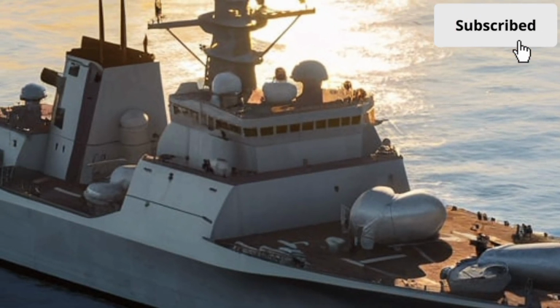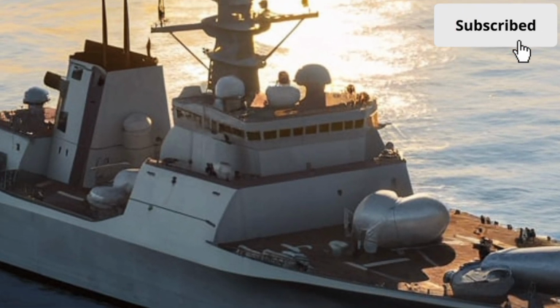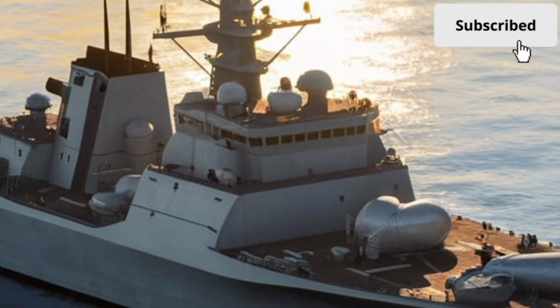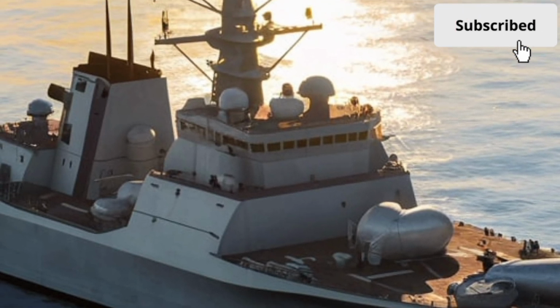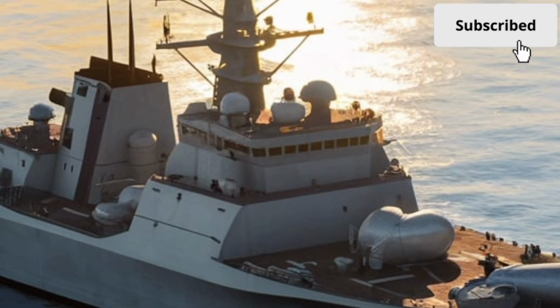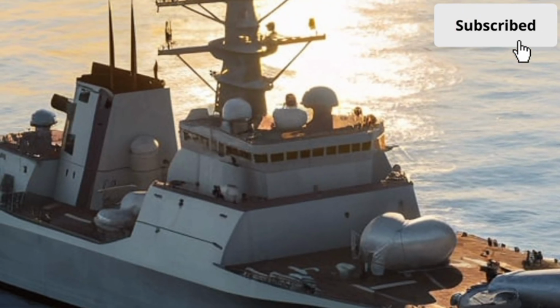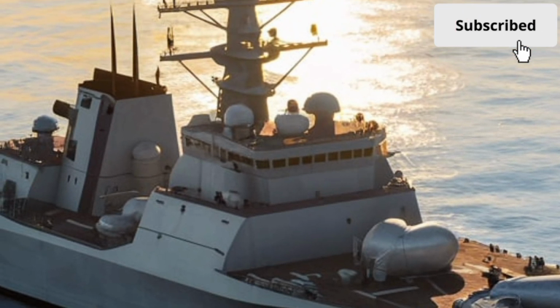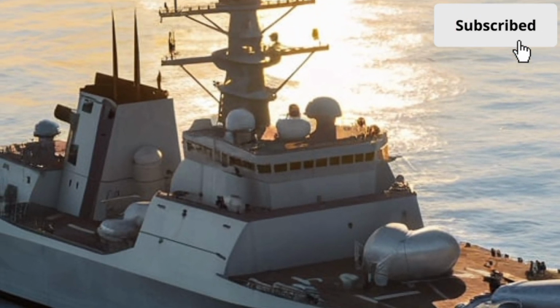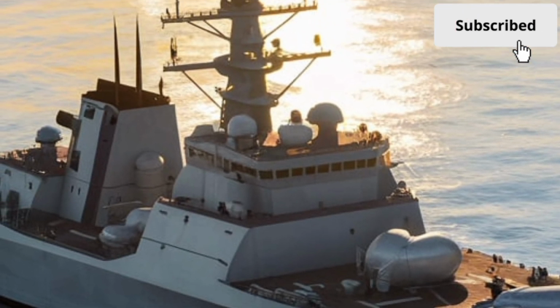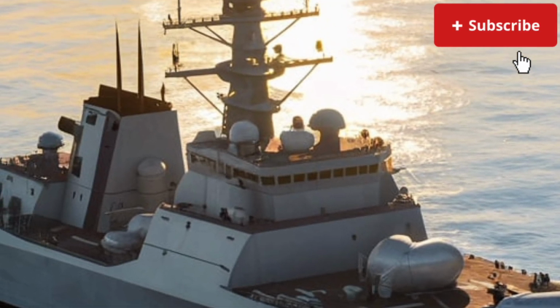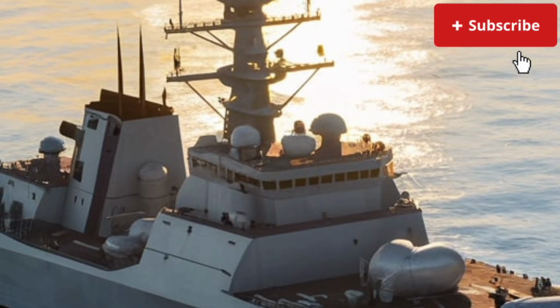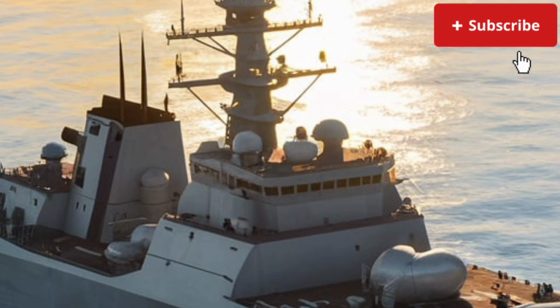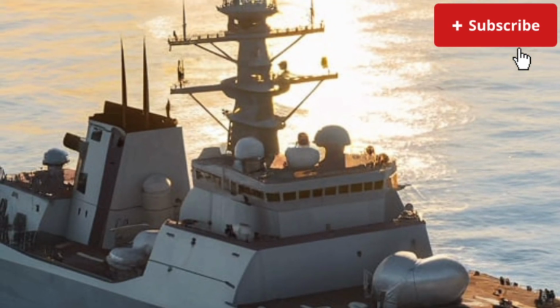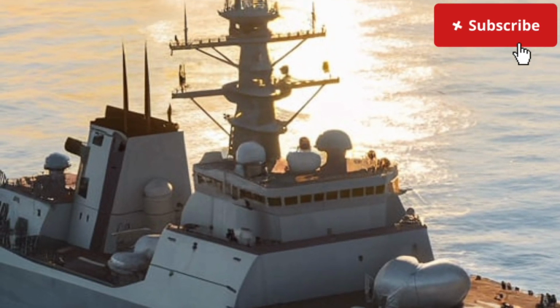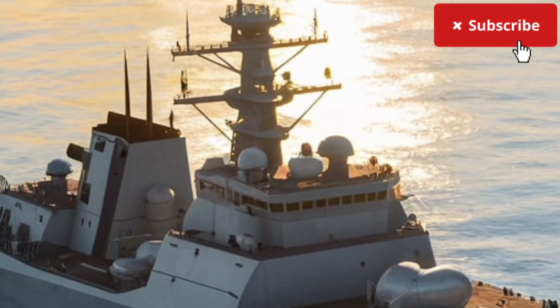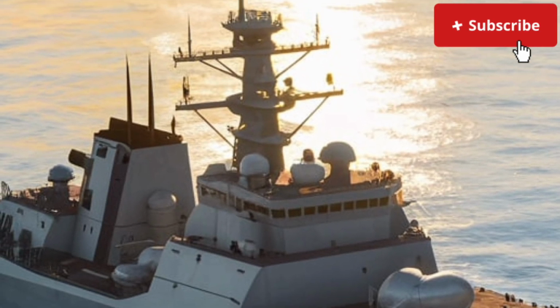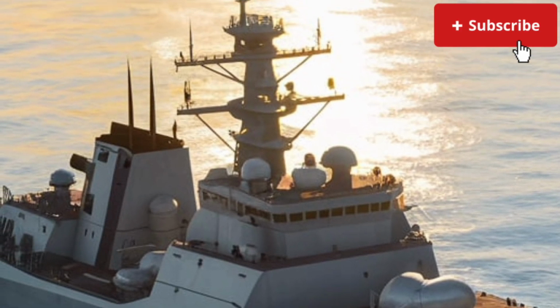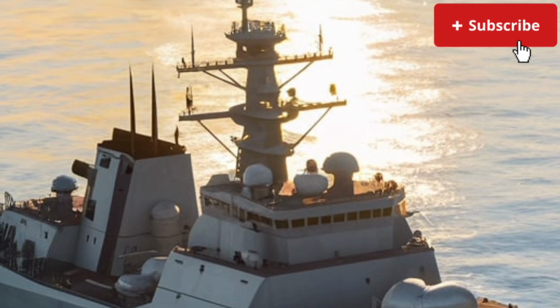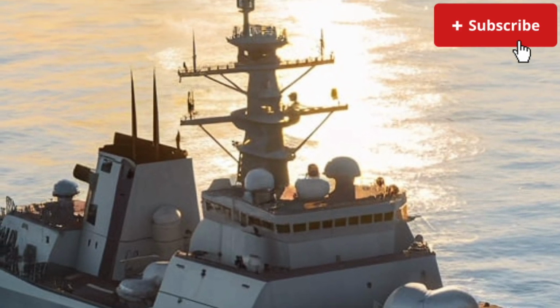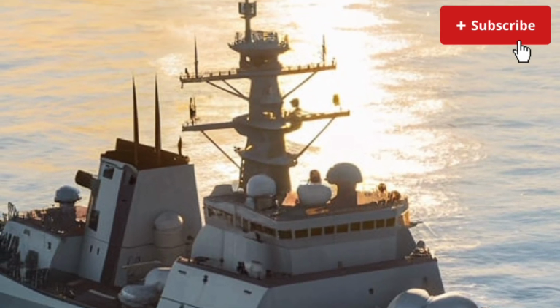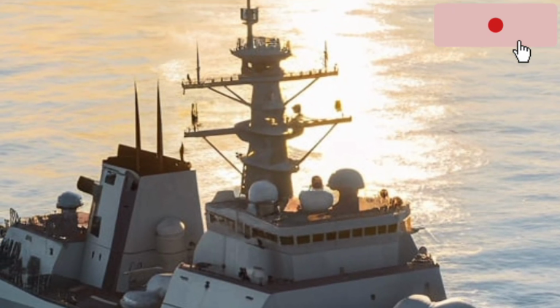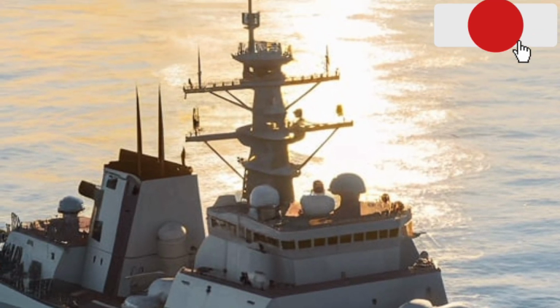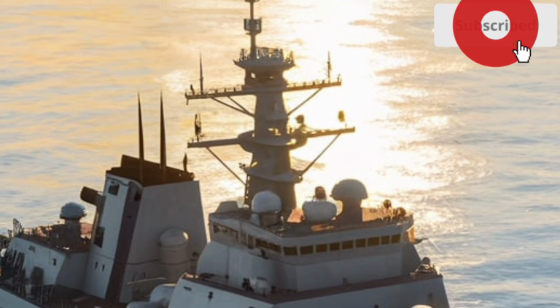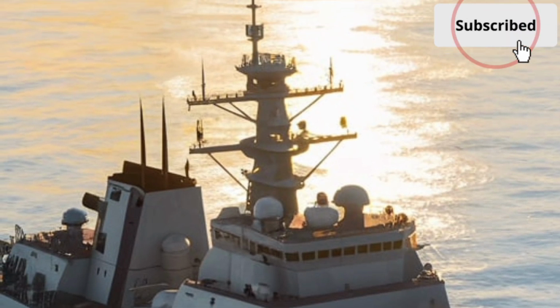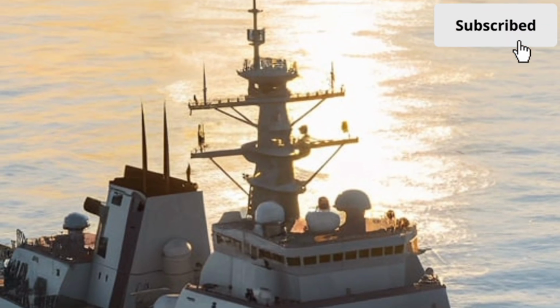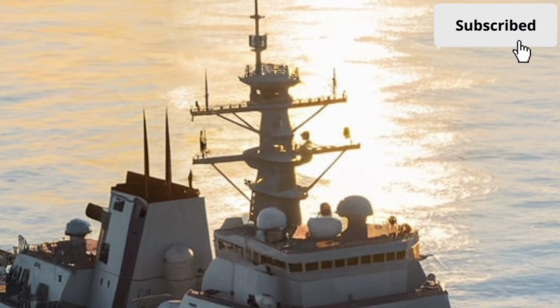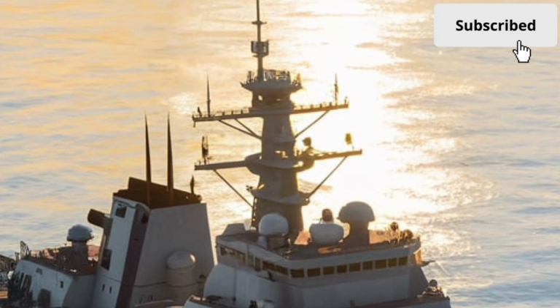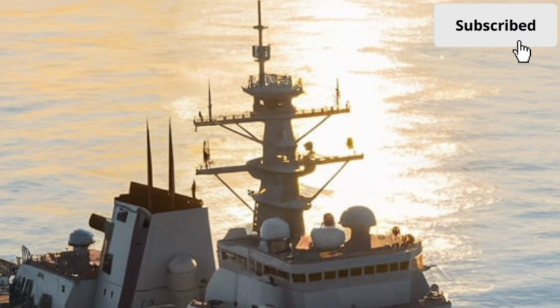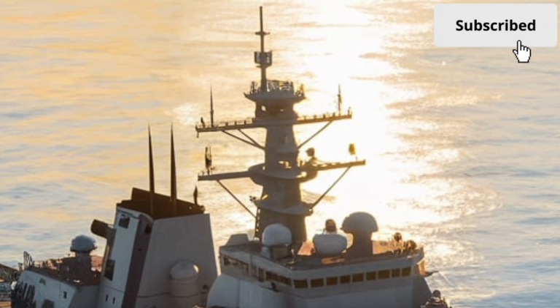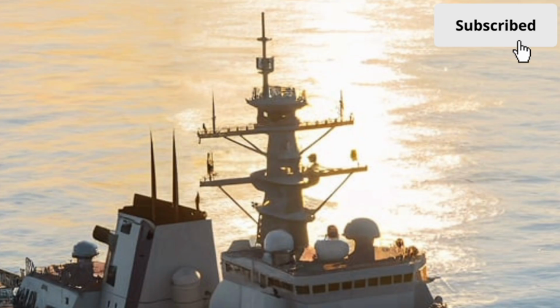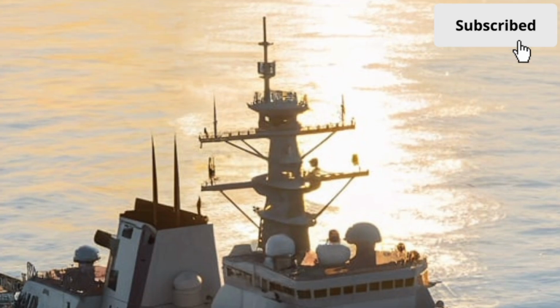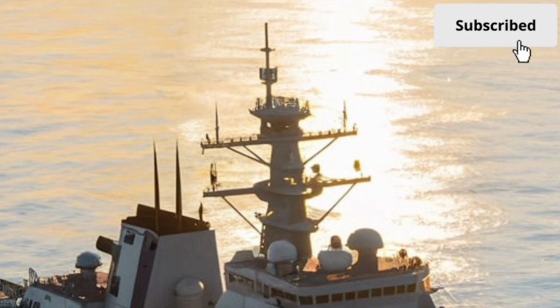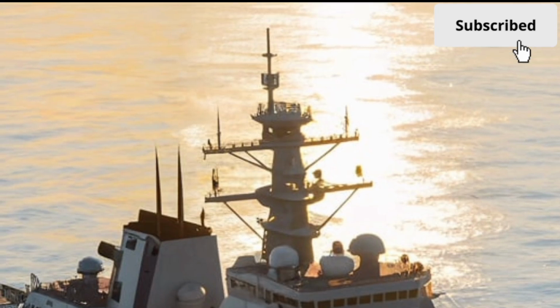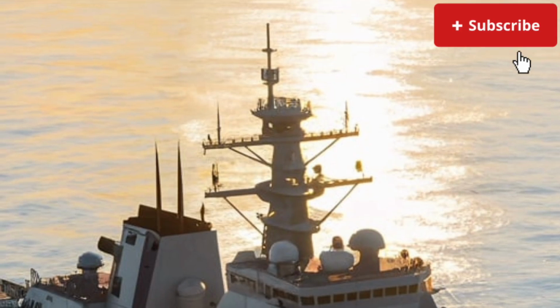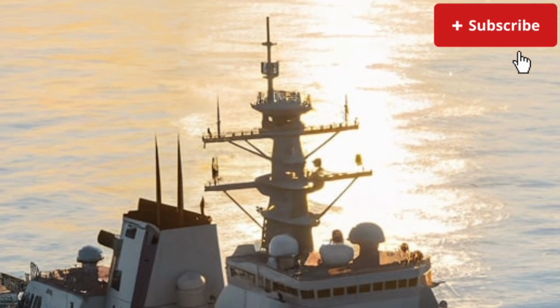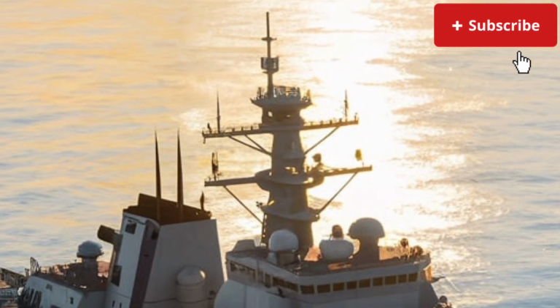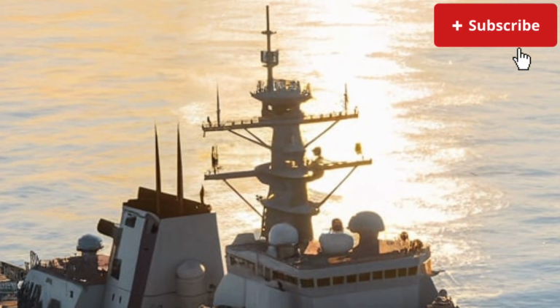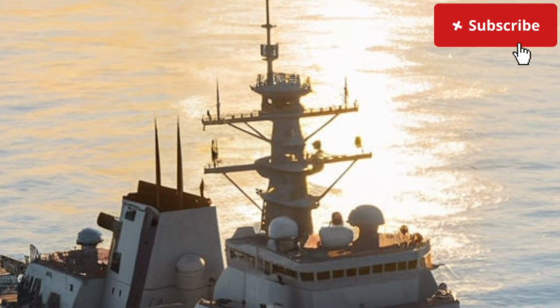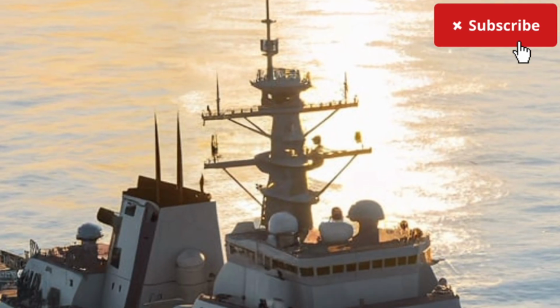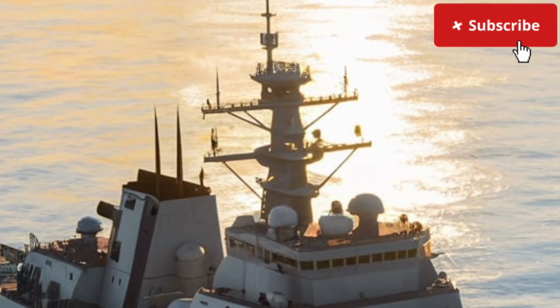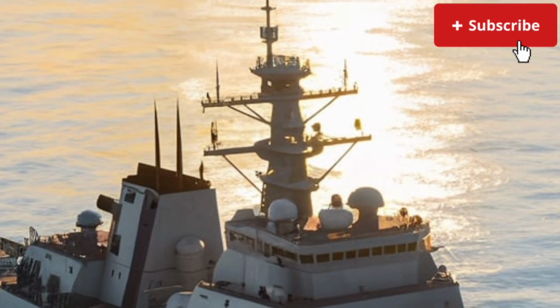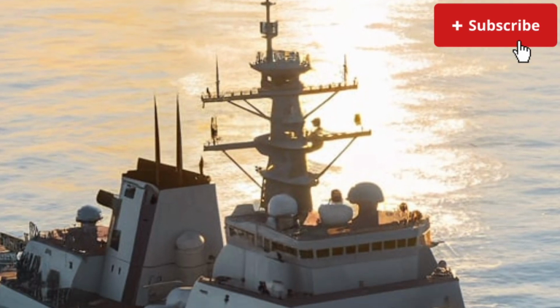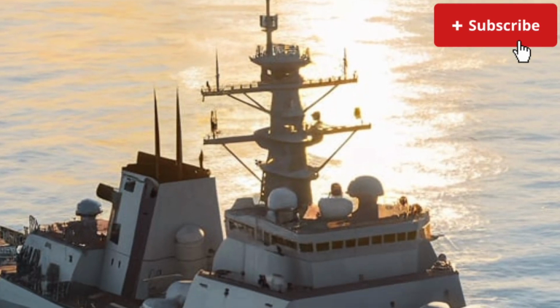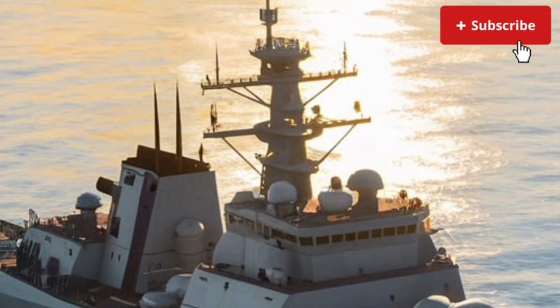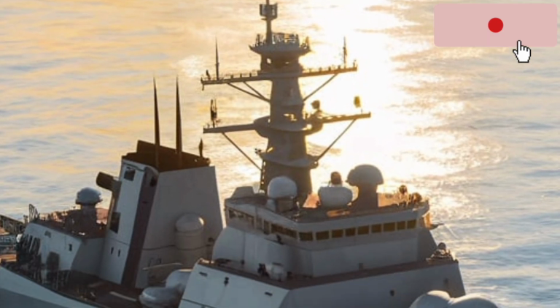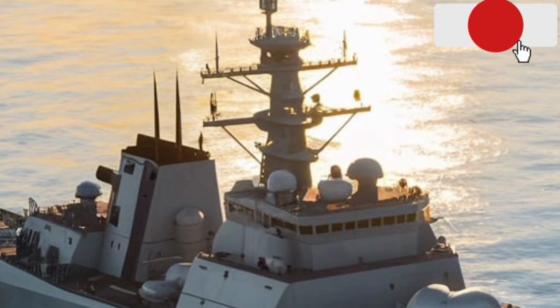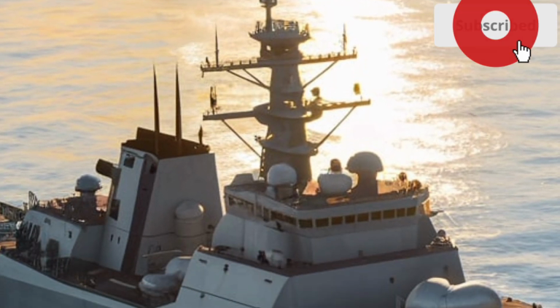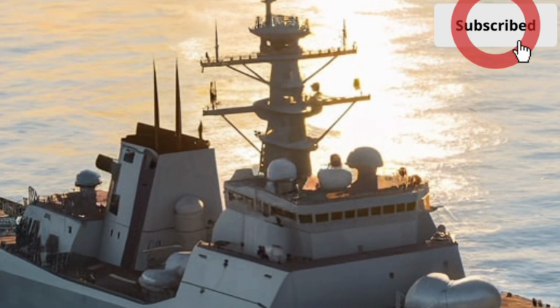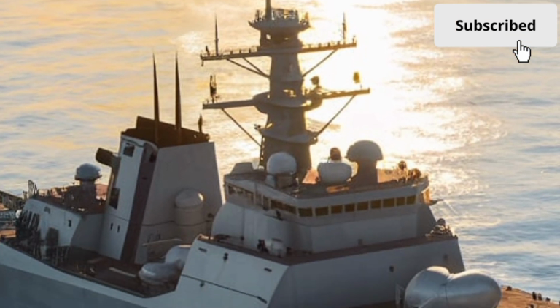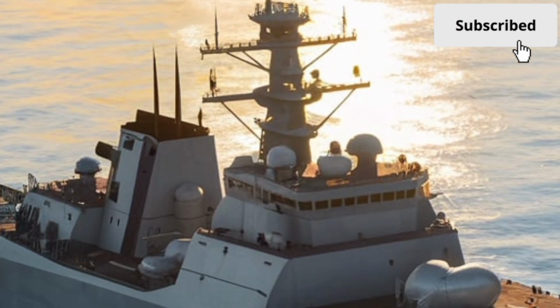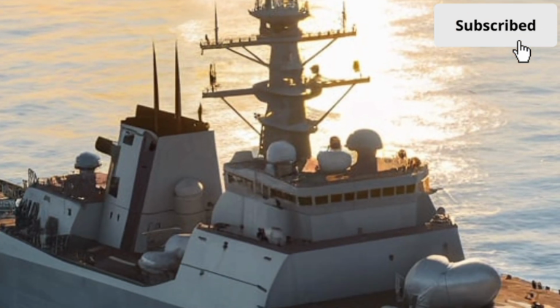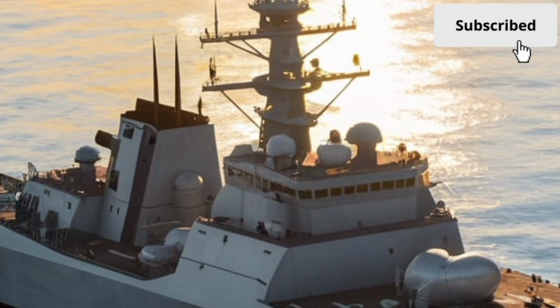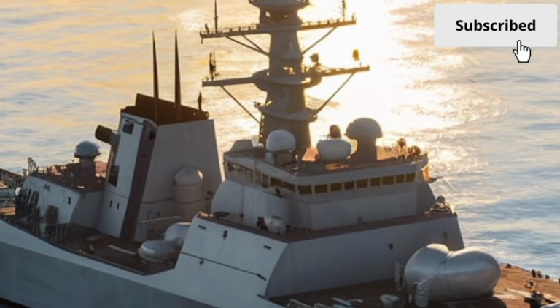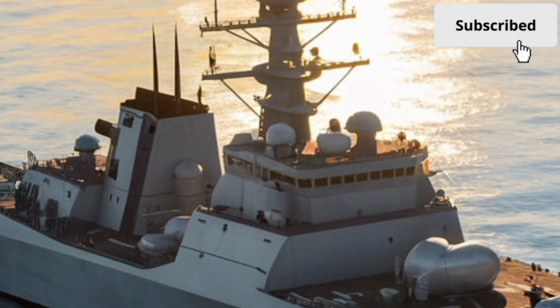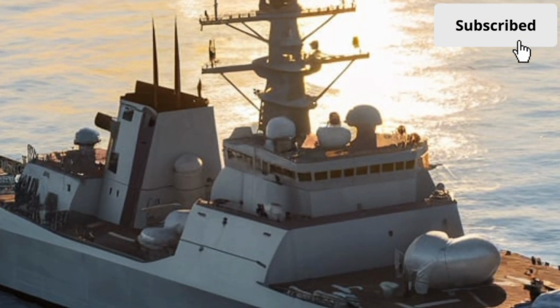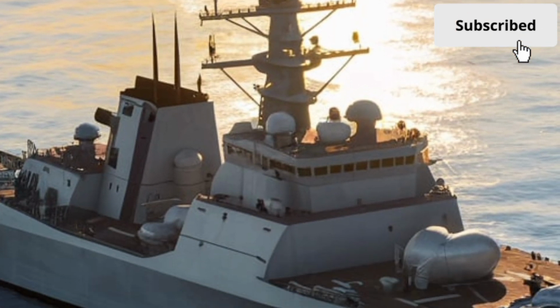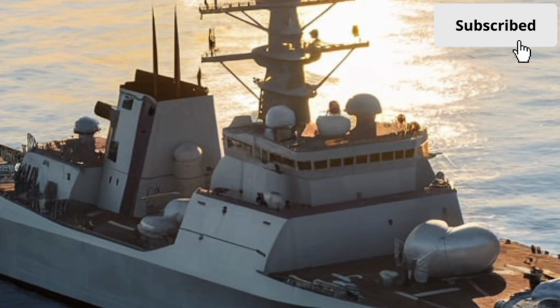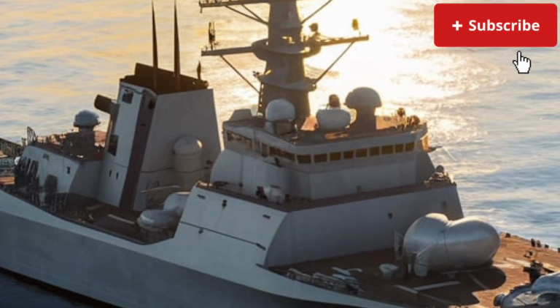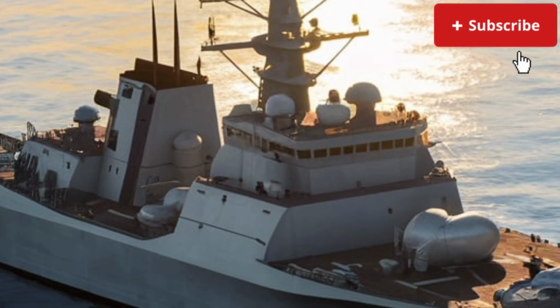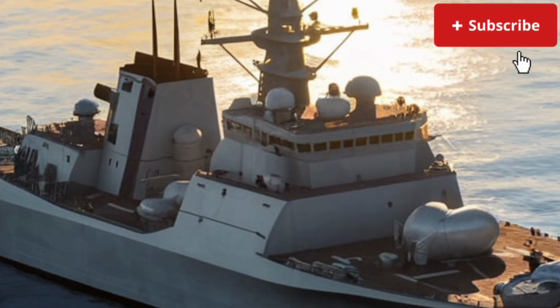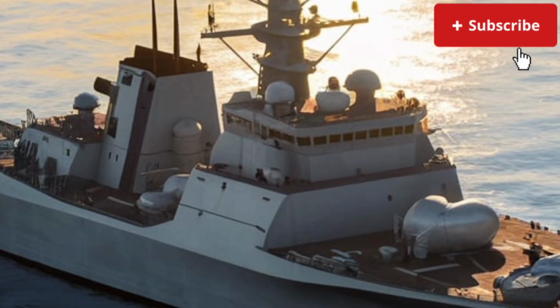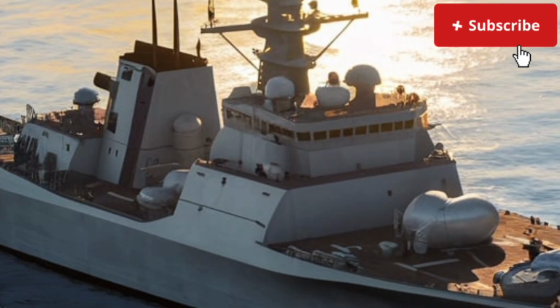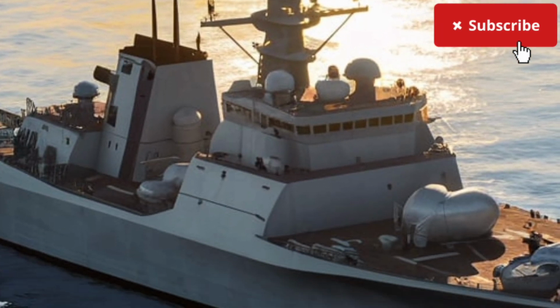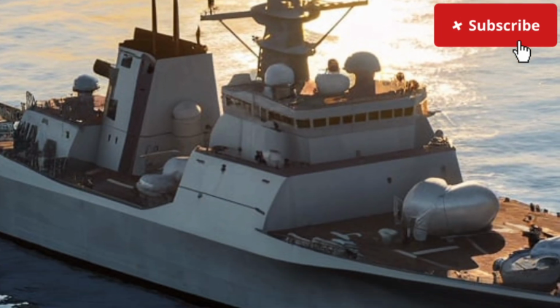If you enjoyed this detailed review of one of the most futuristic warships ever created, make sure to like the video and share your thoughts in the comments.